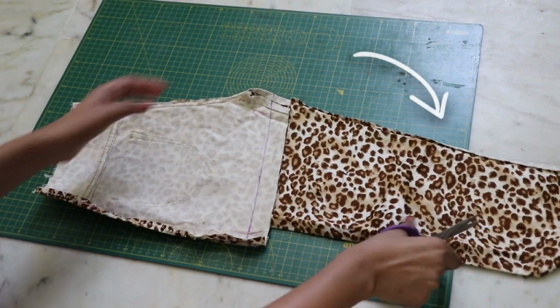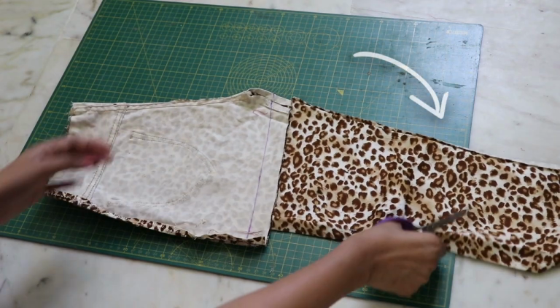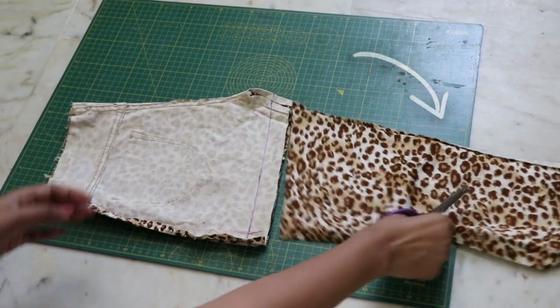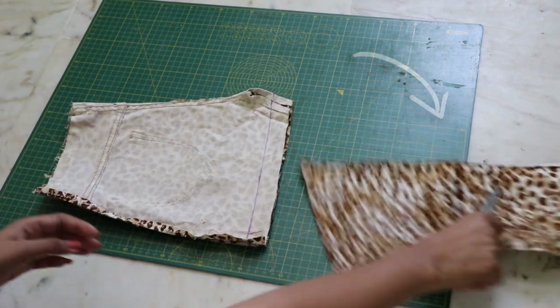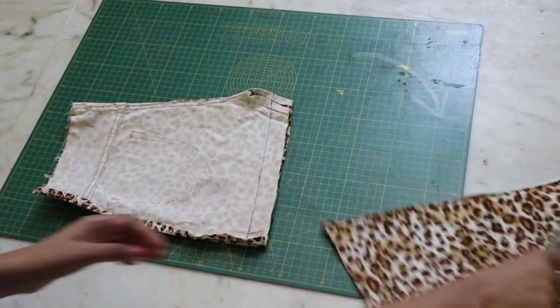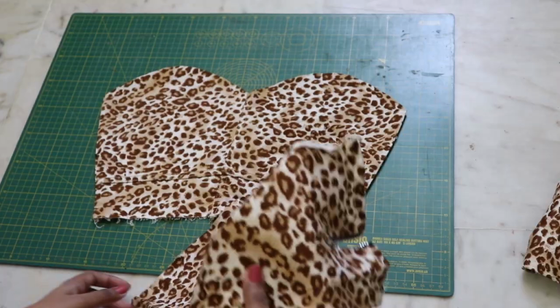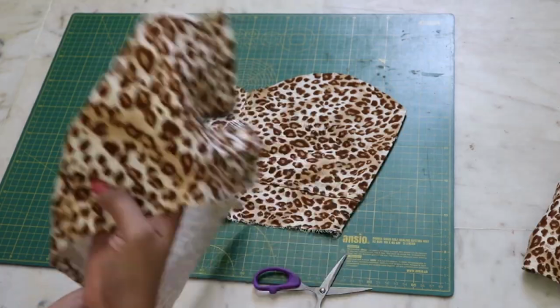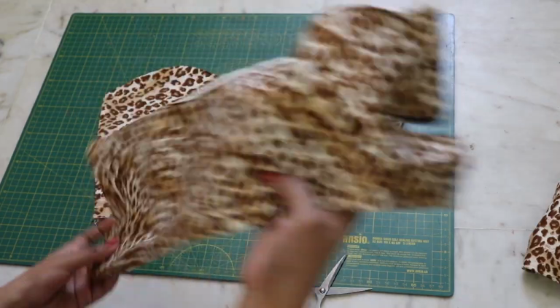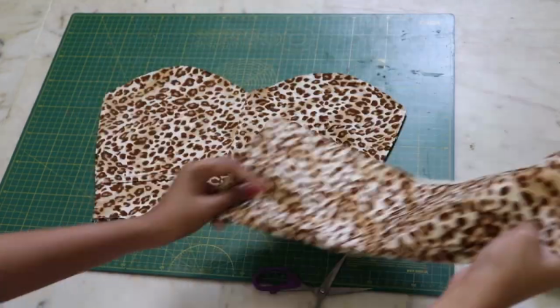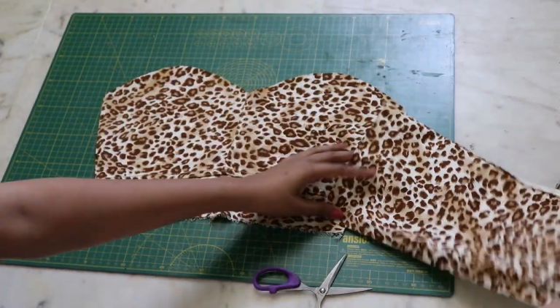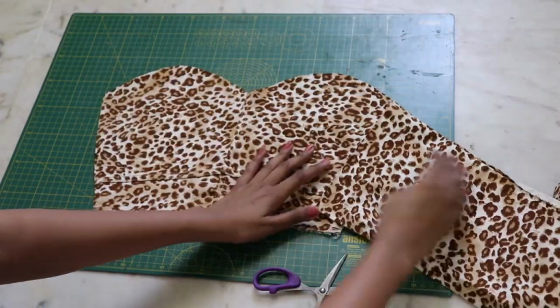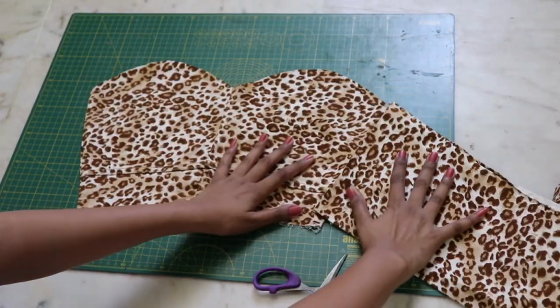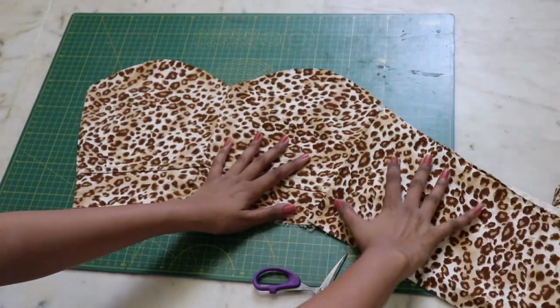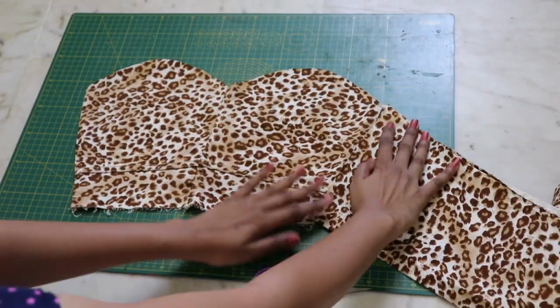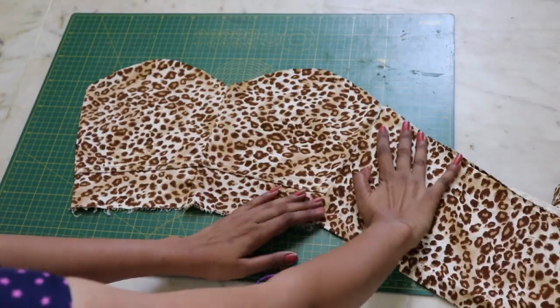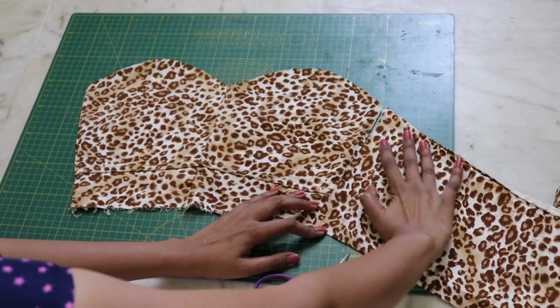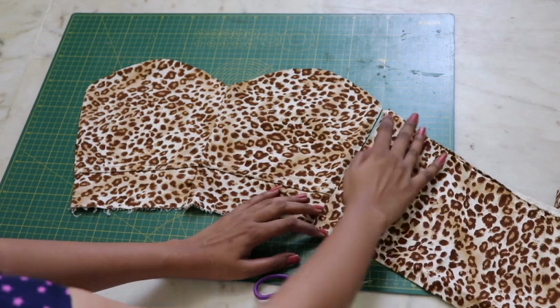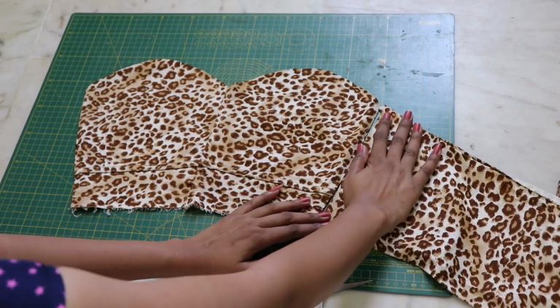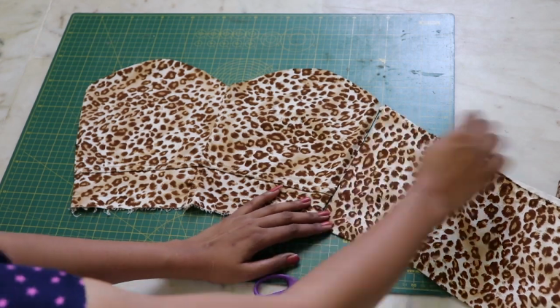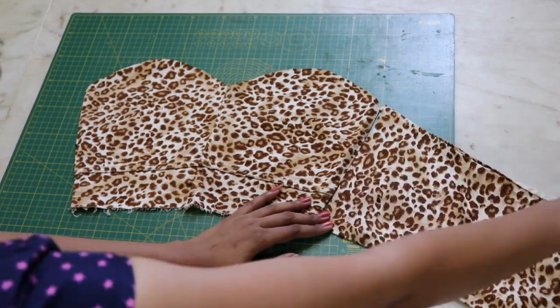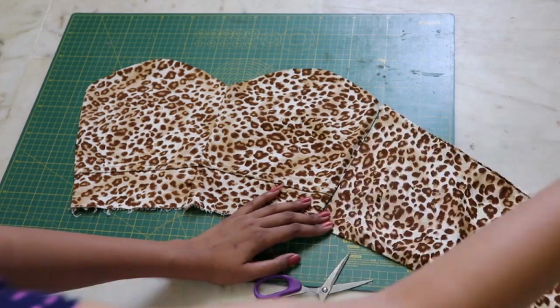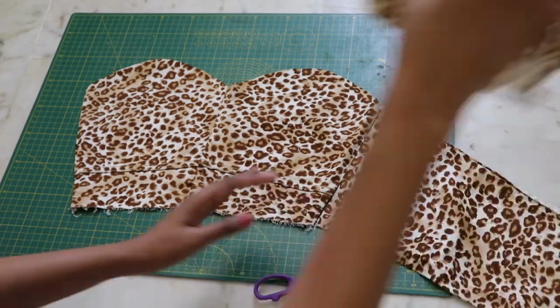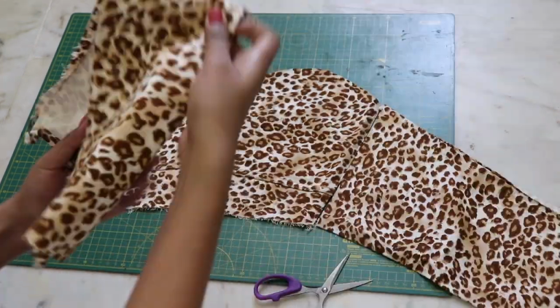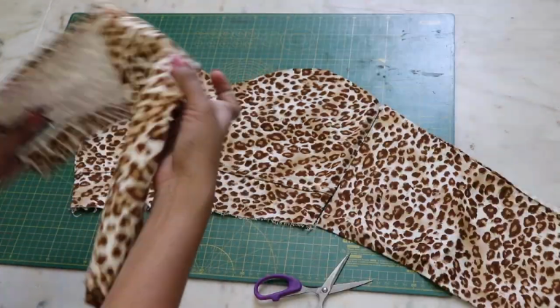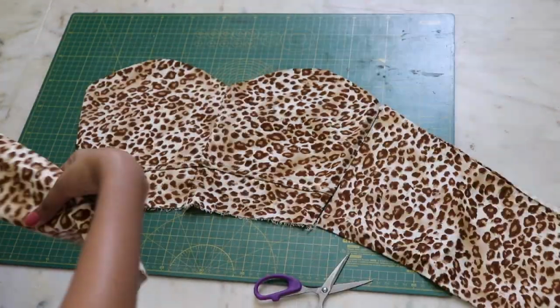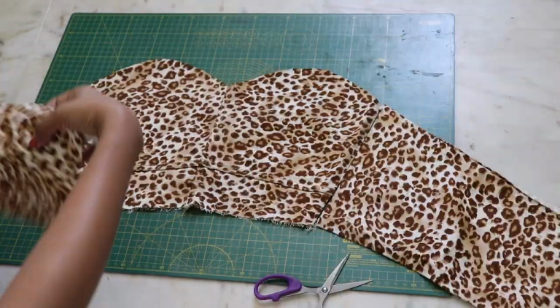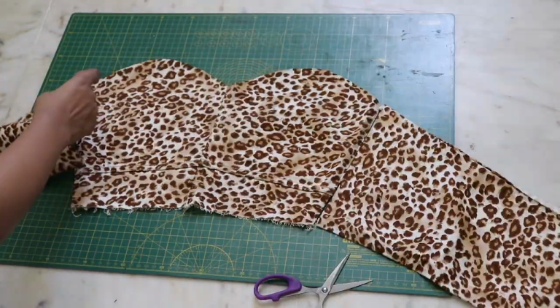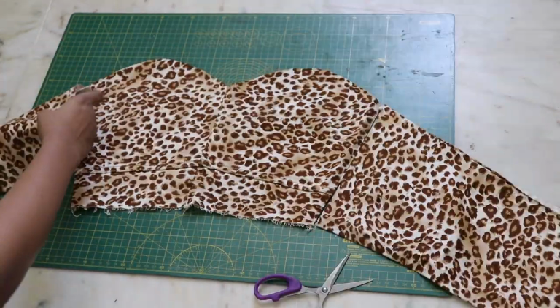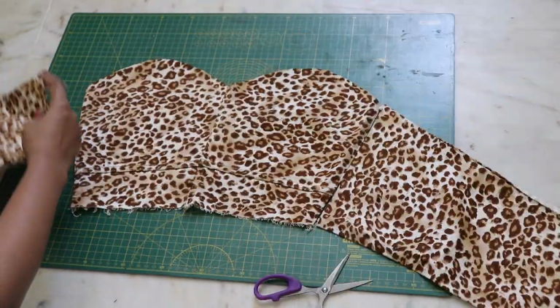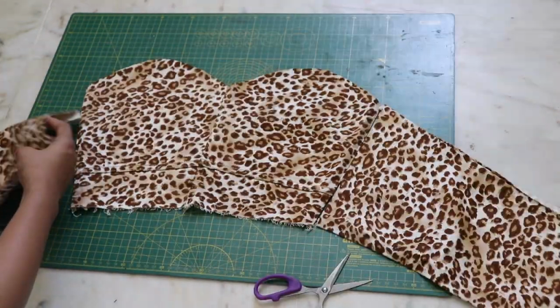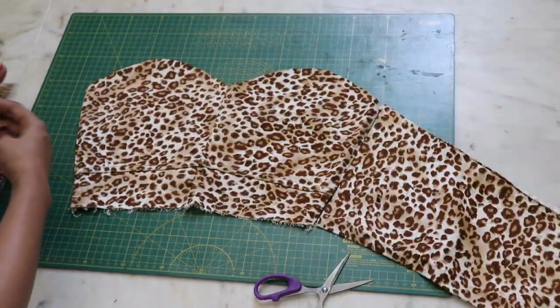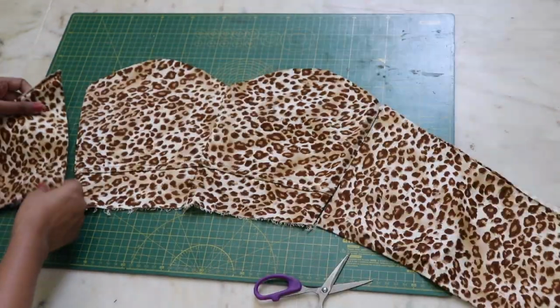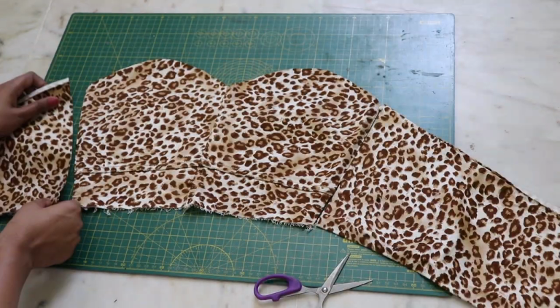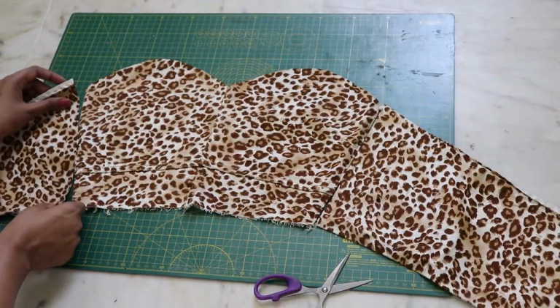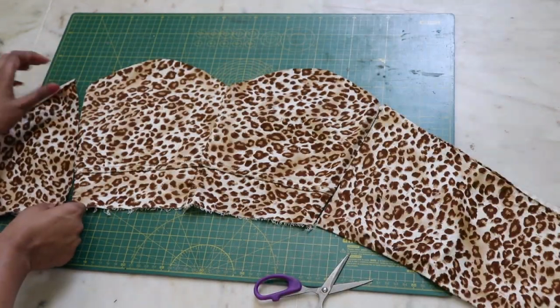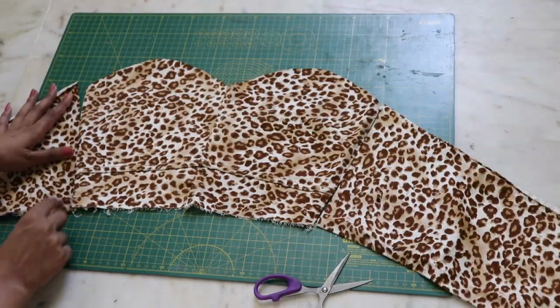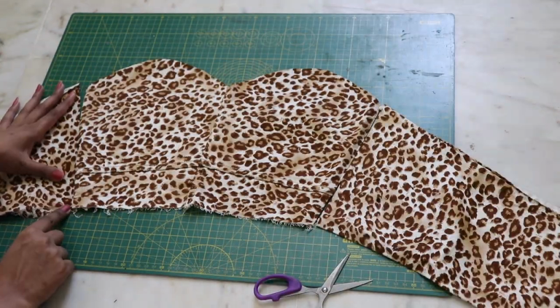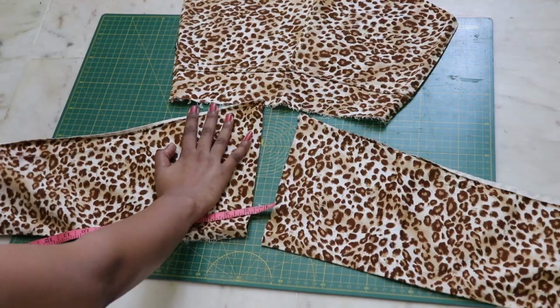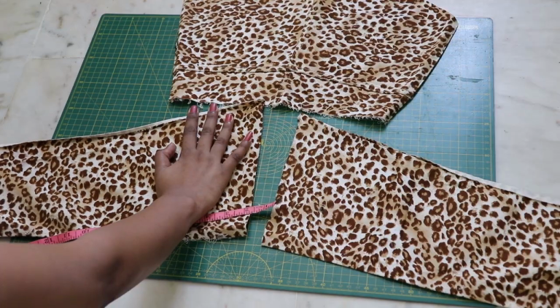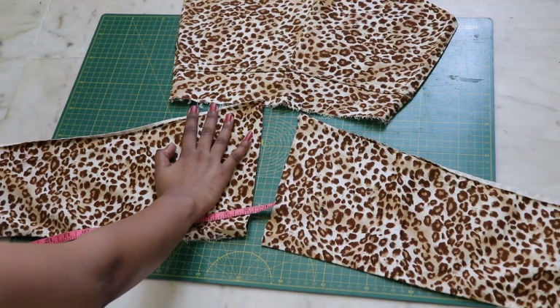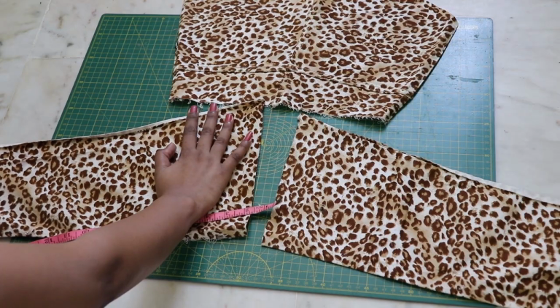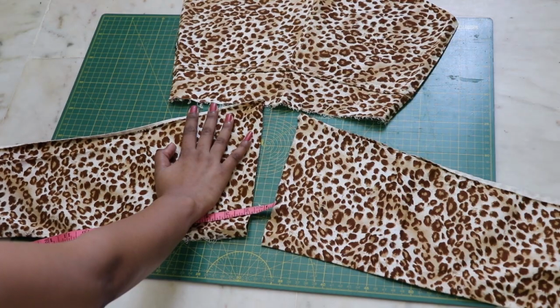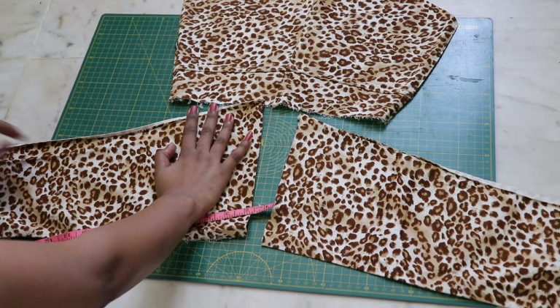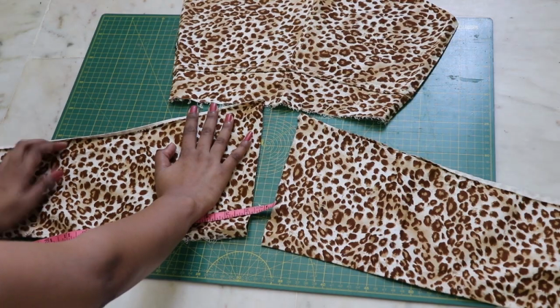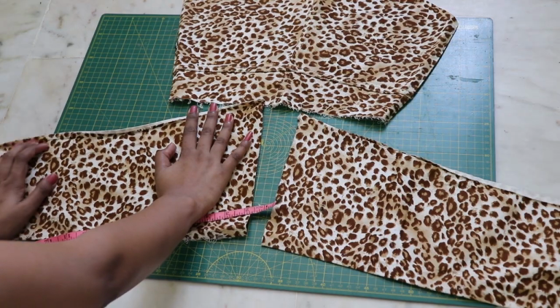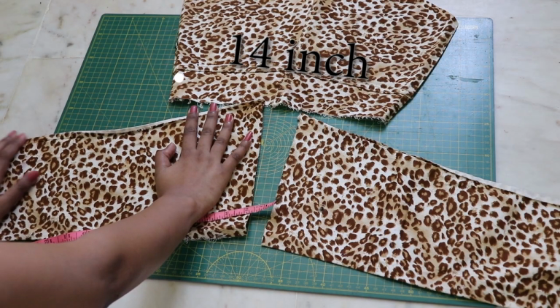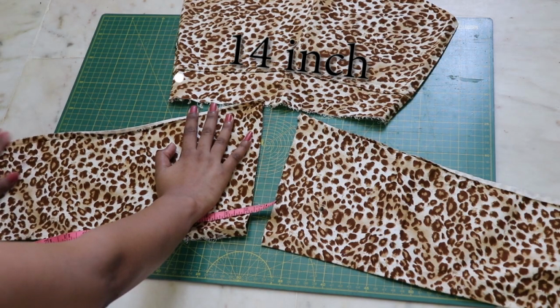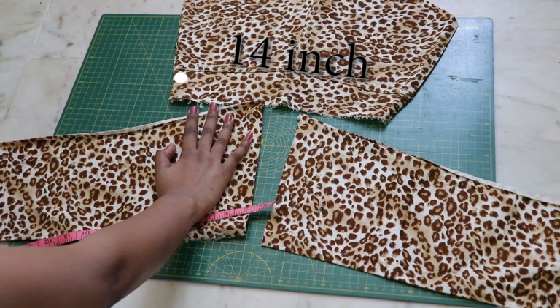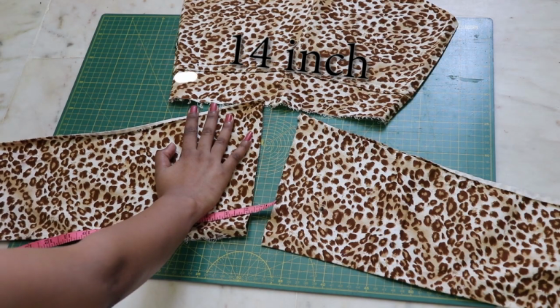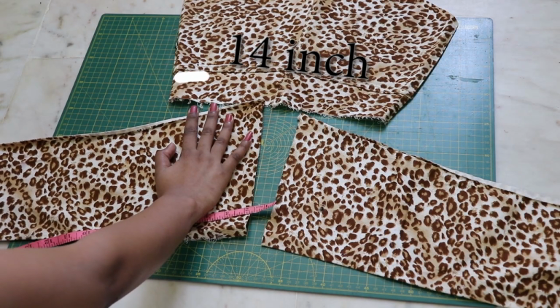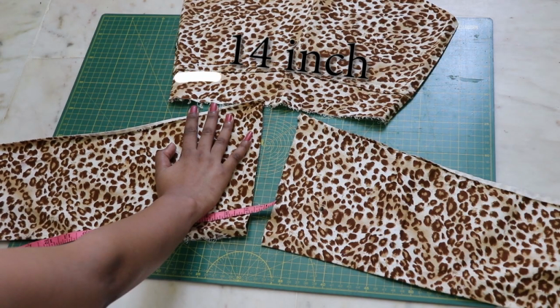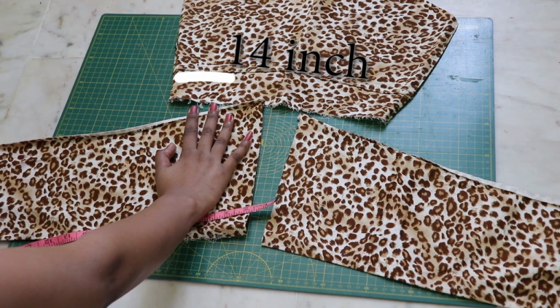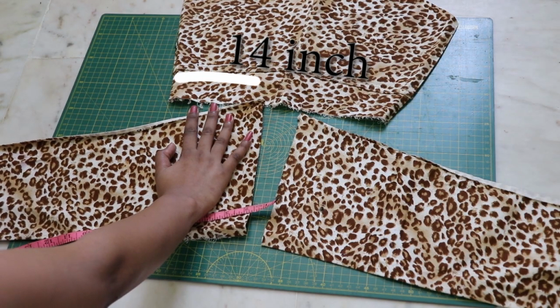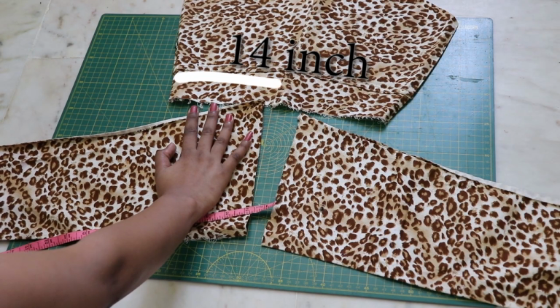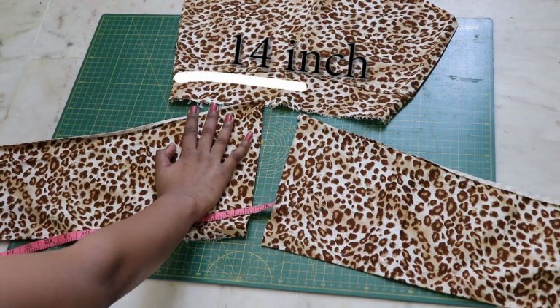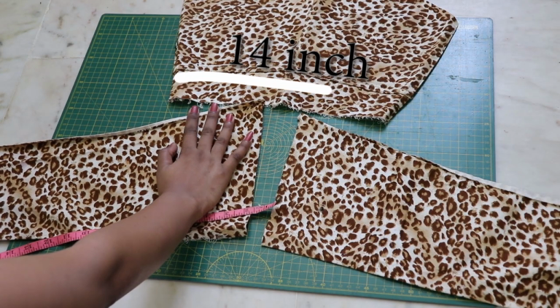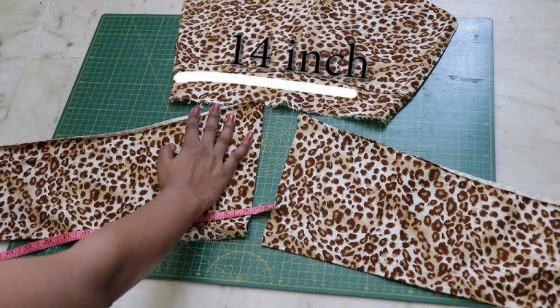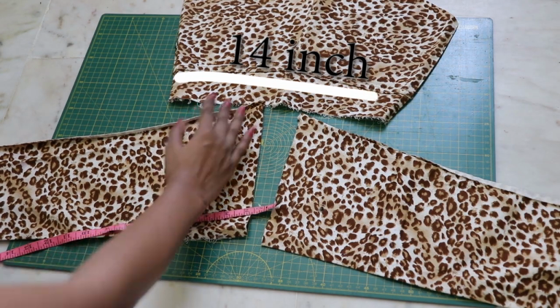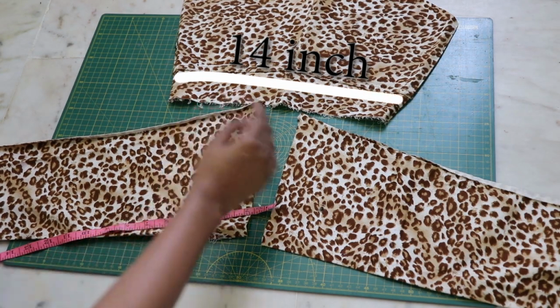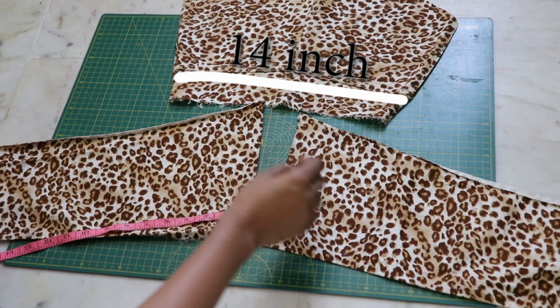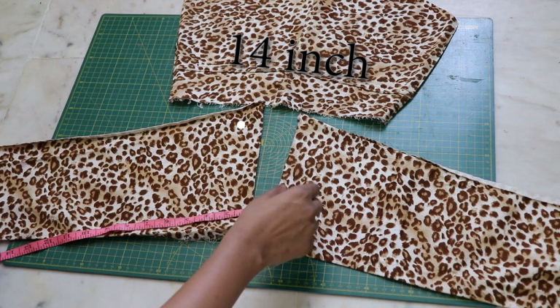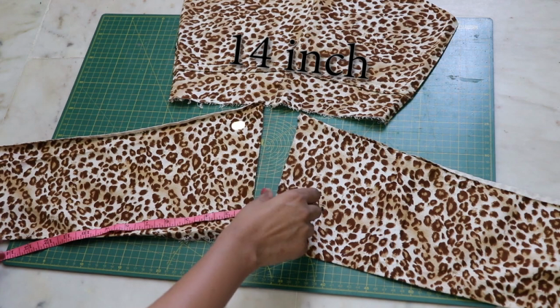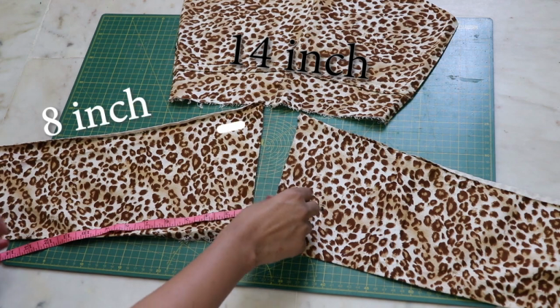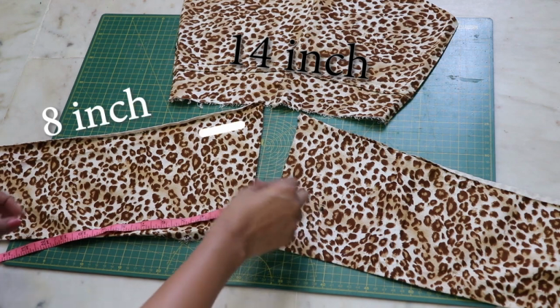From the same path you cut before, you need to measure the back piece according to your size and cut it.